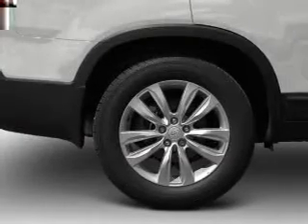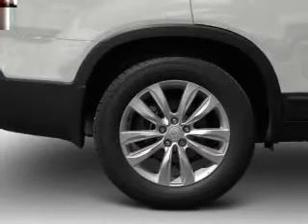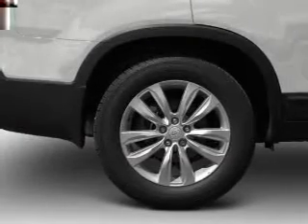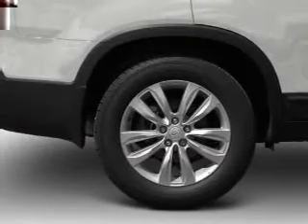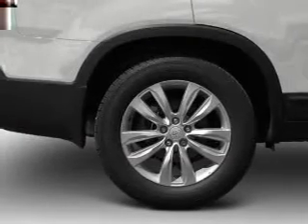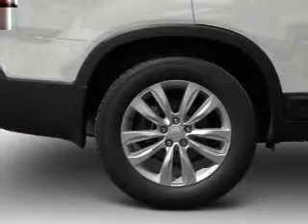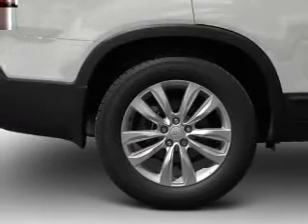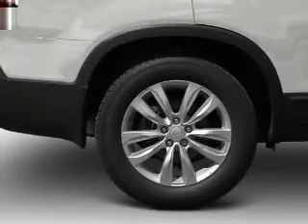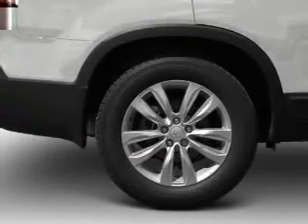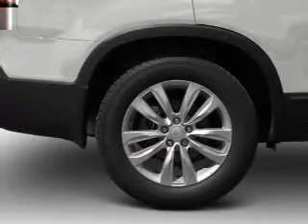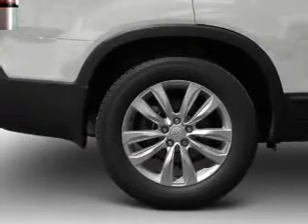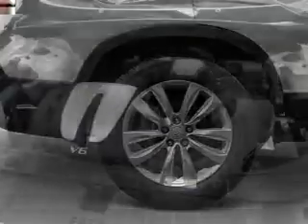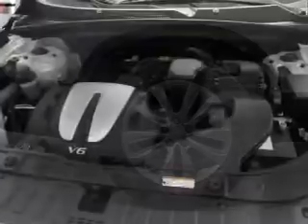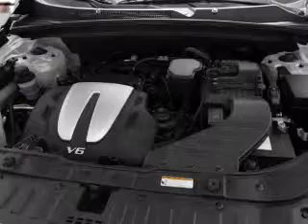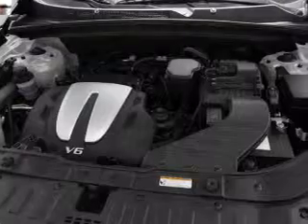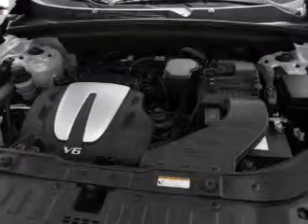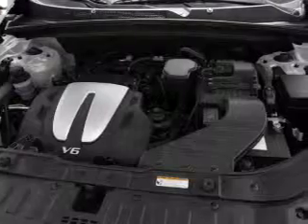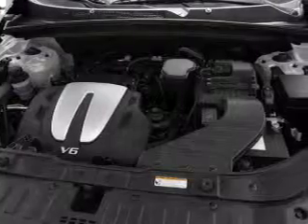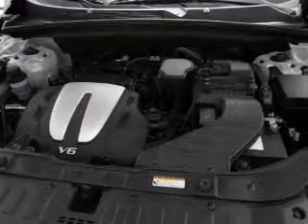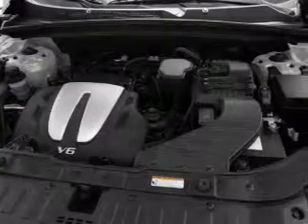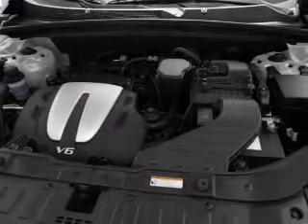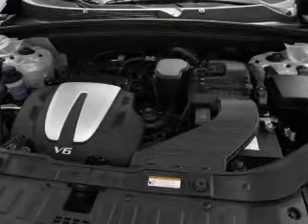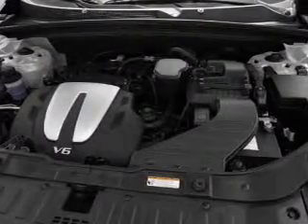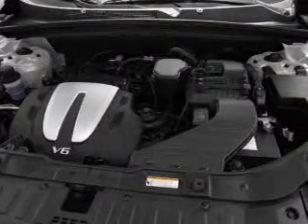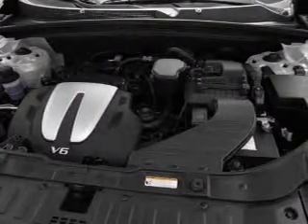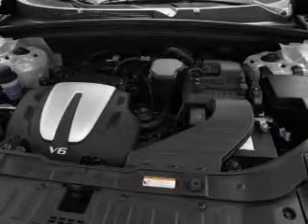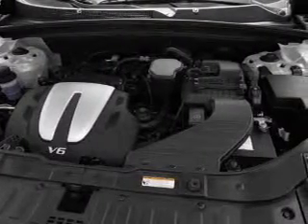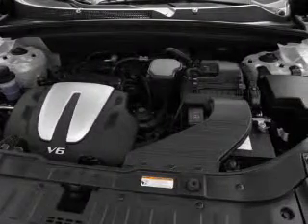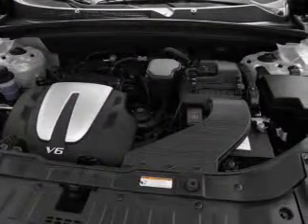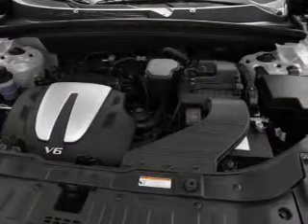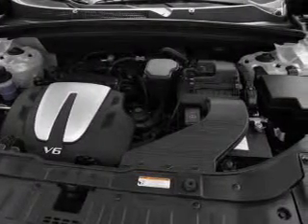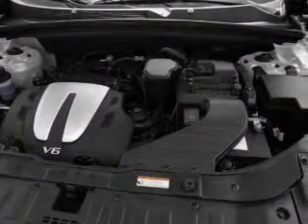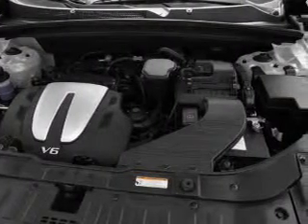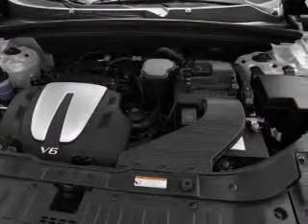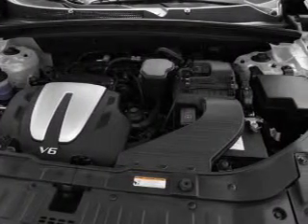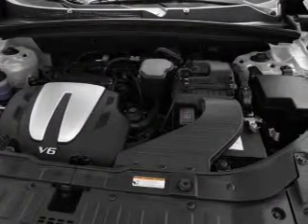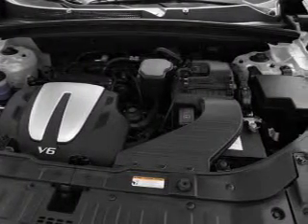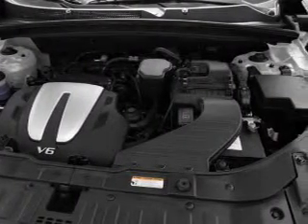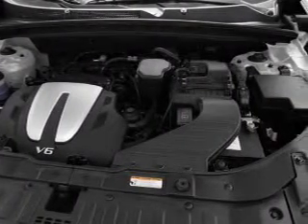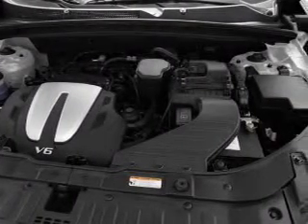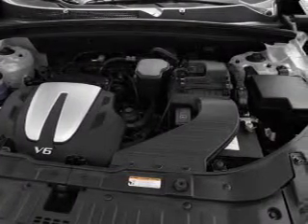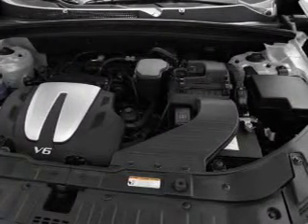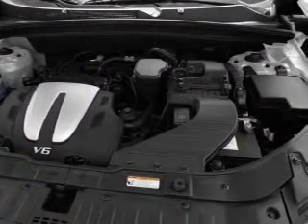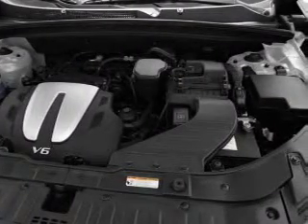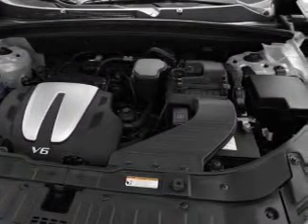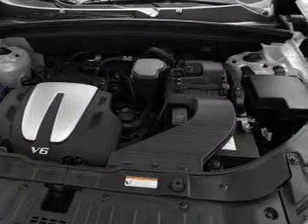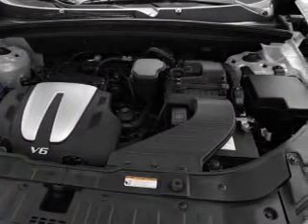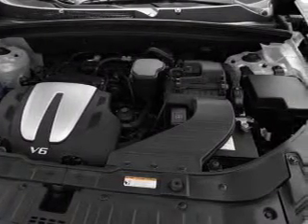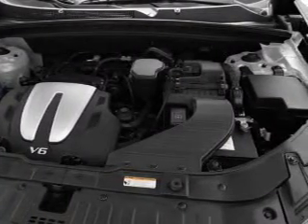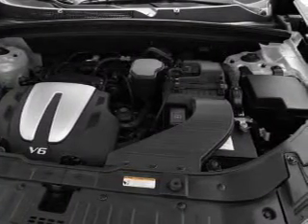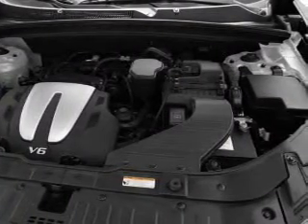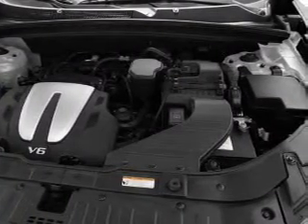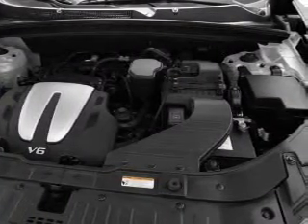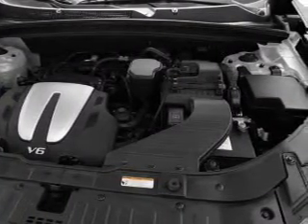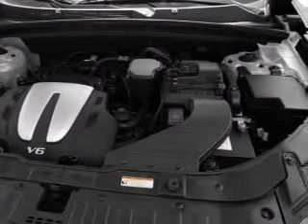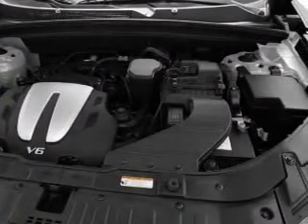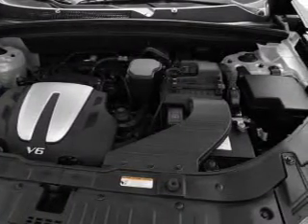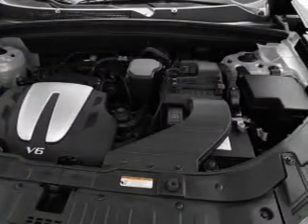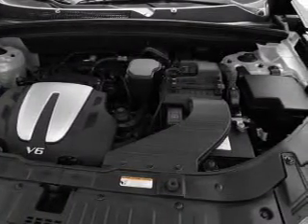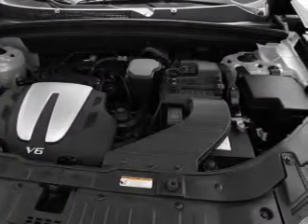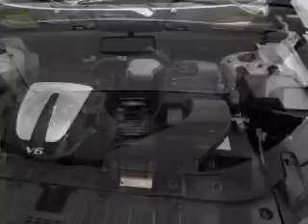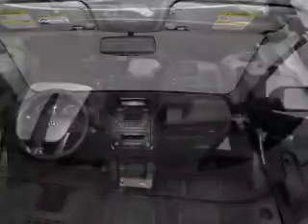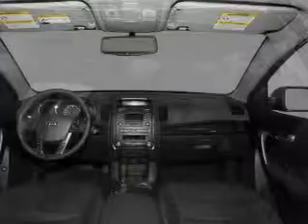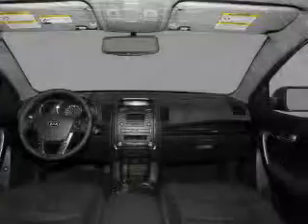Power door locks, power windows, power steering, cruise control, power mirrors, and an AM FM stereo with a CD player.